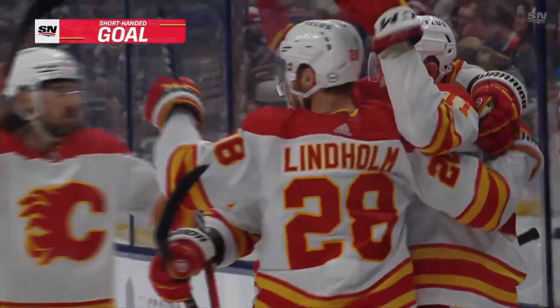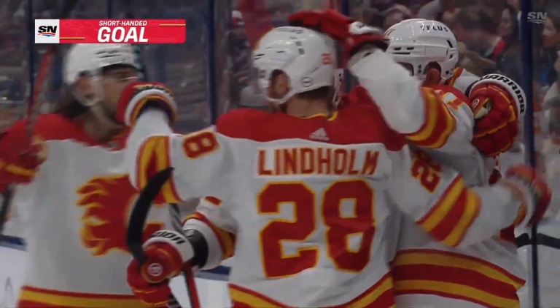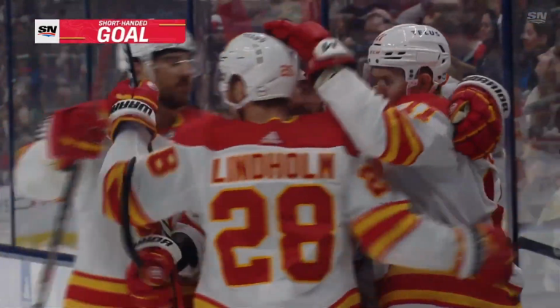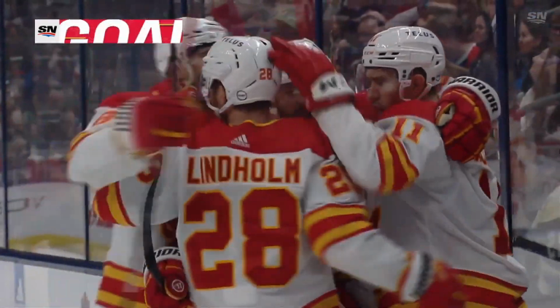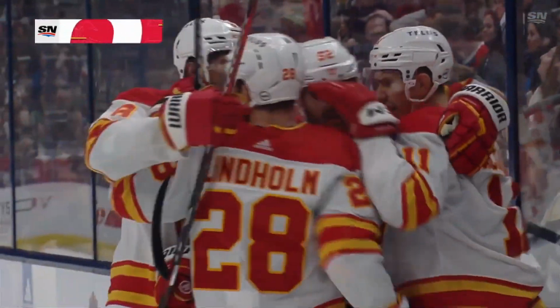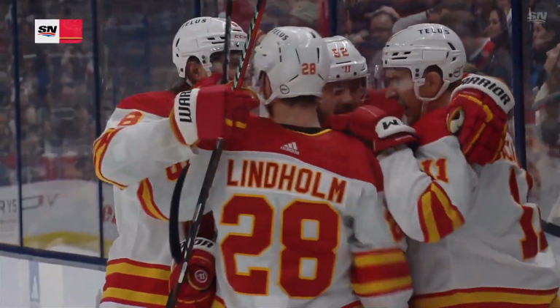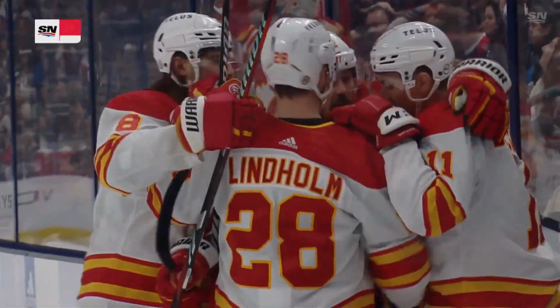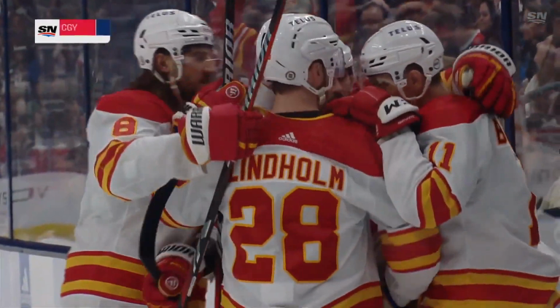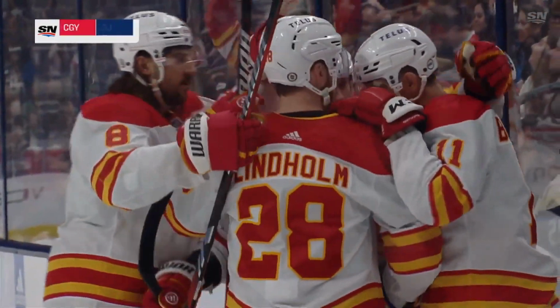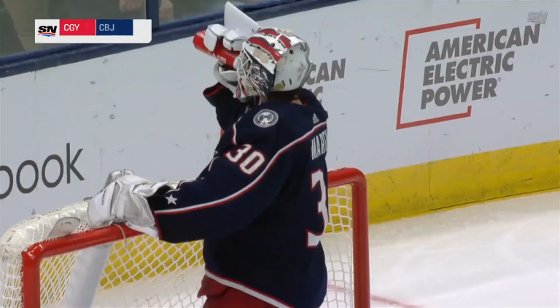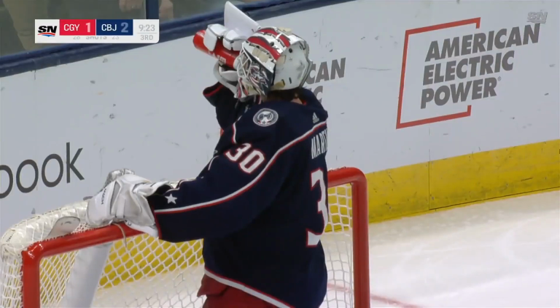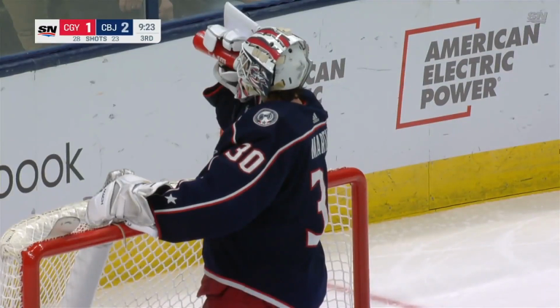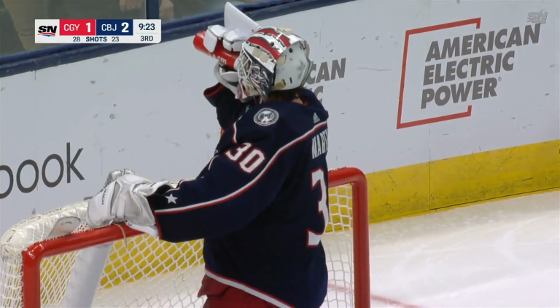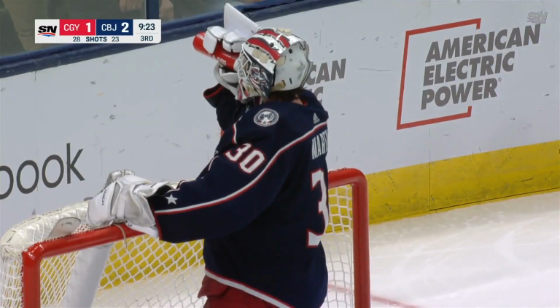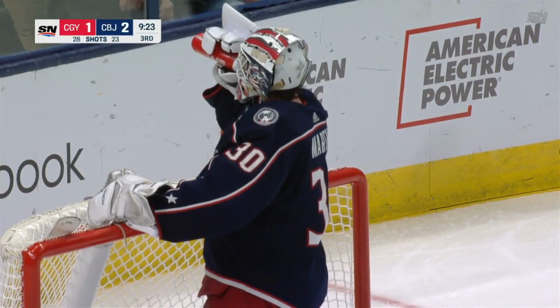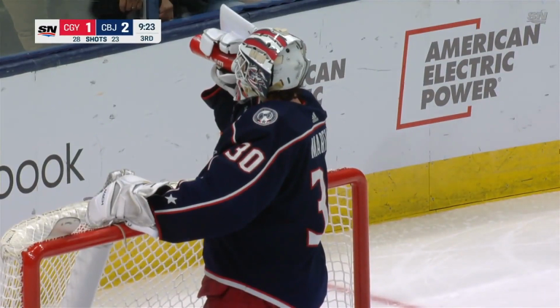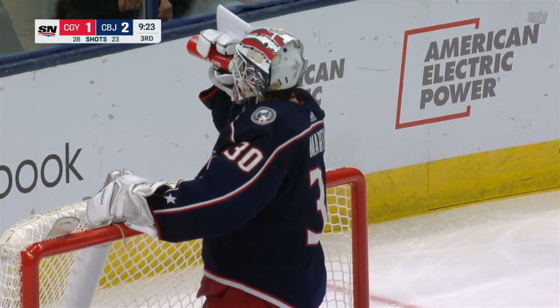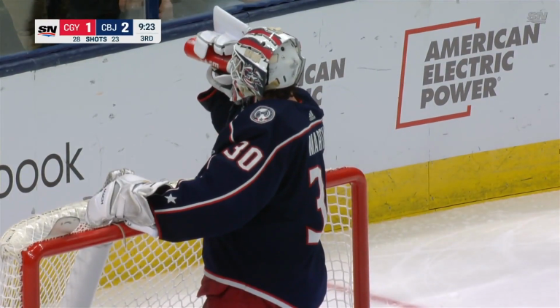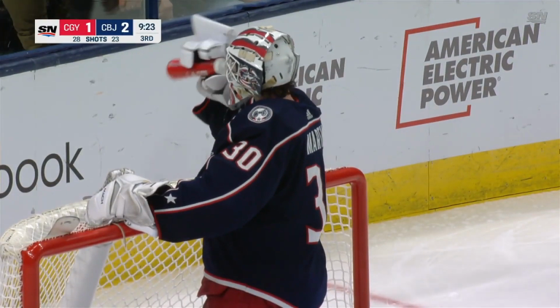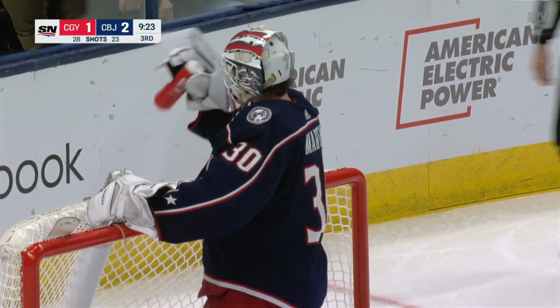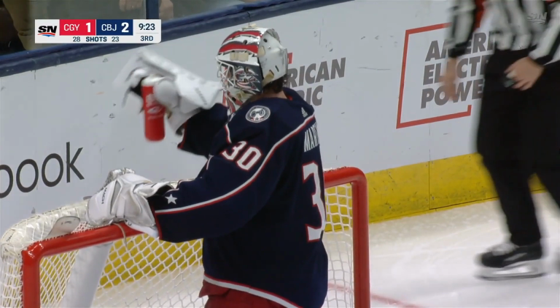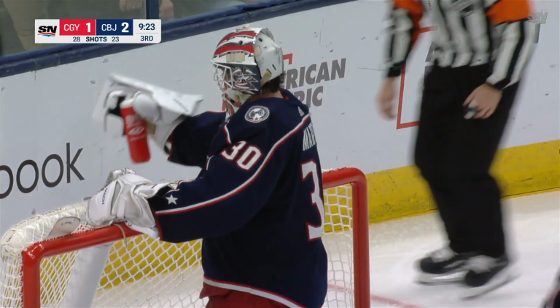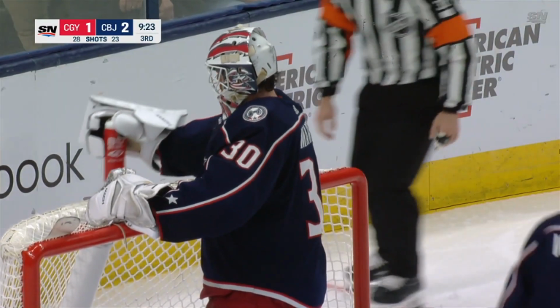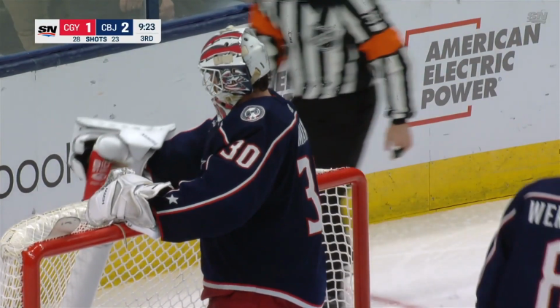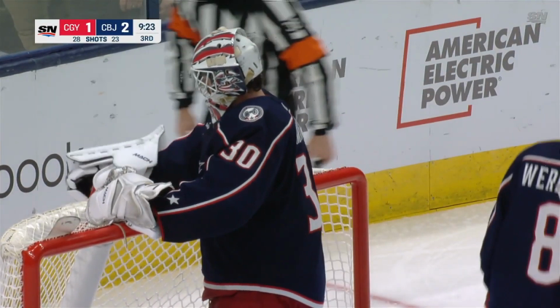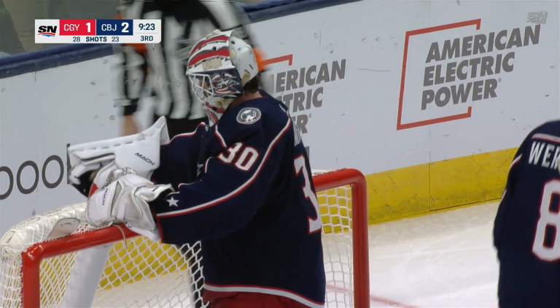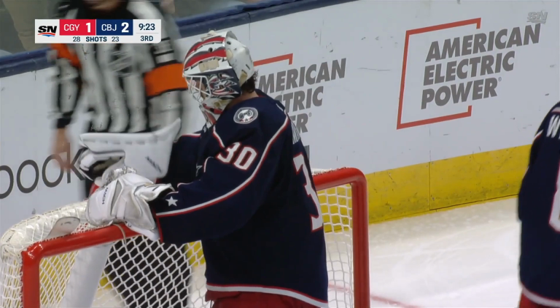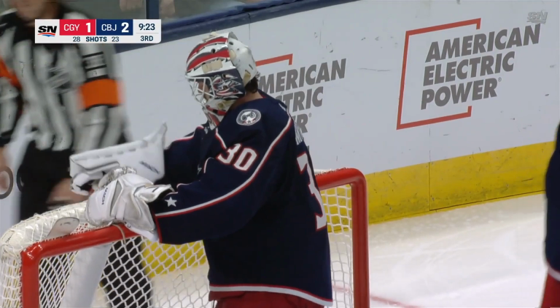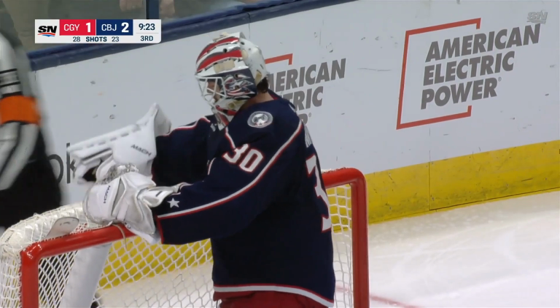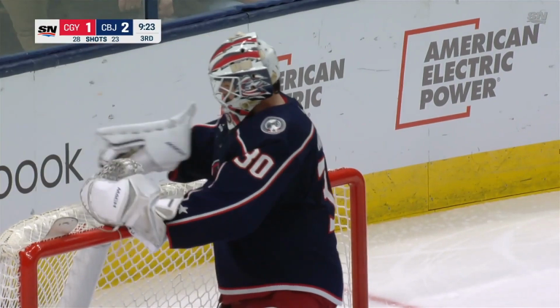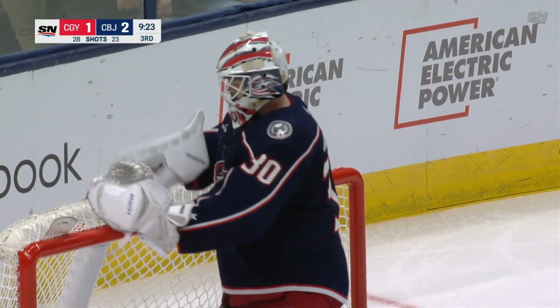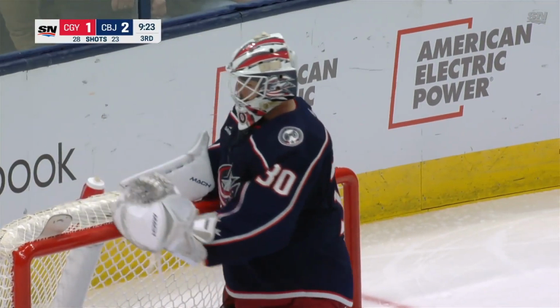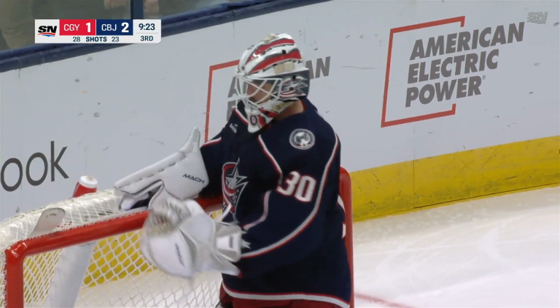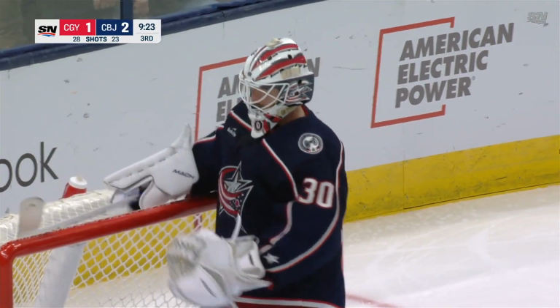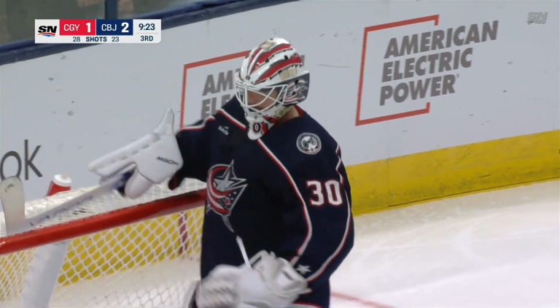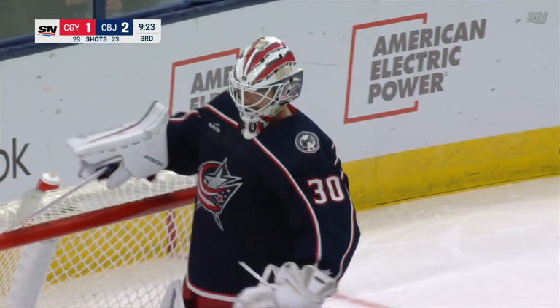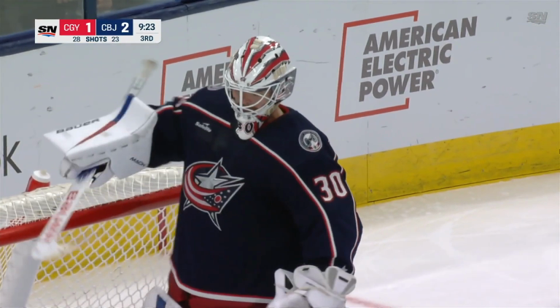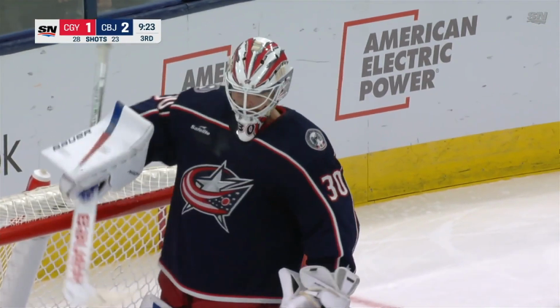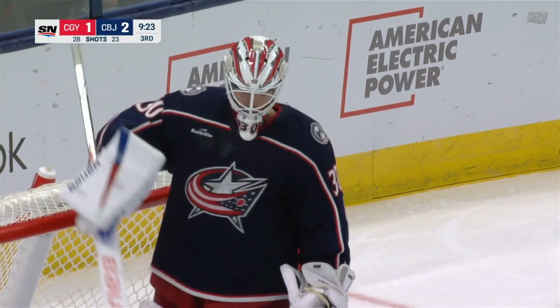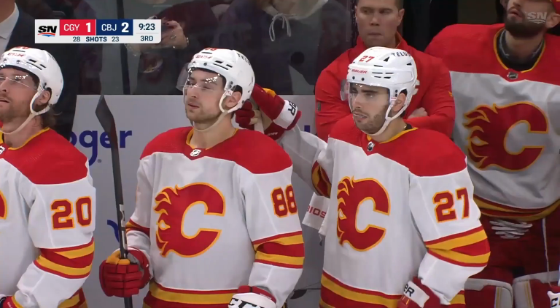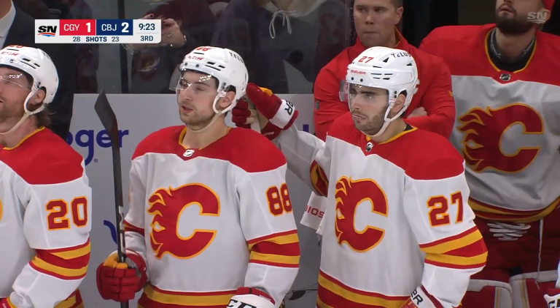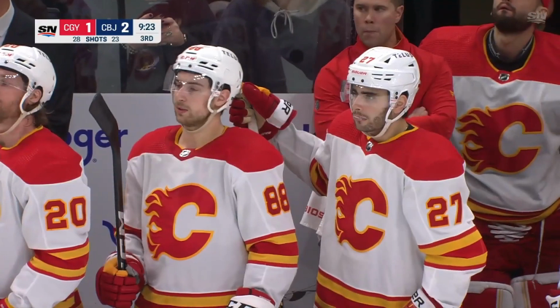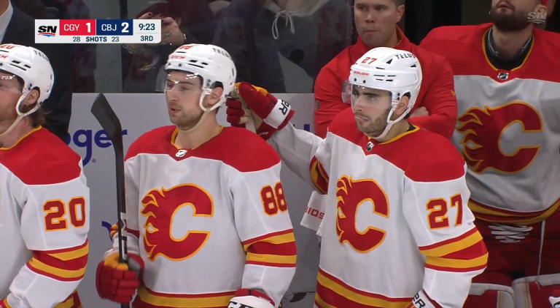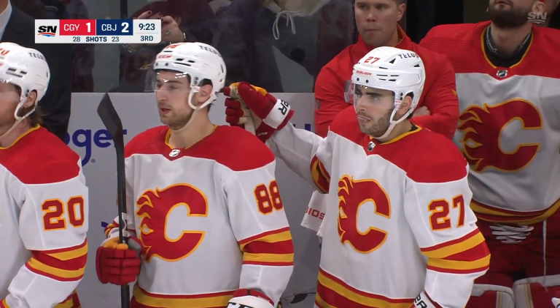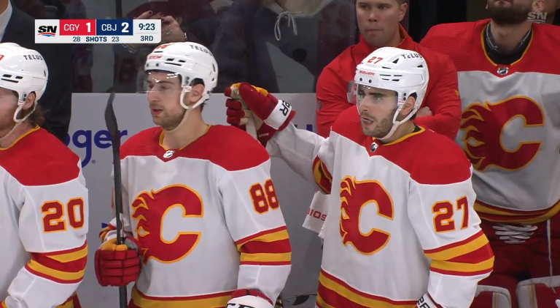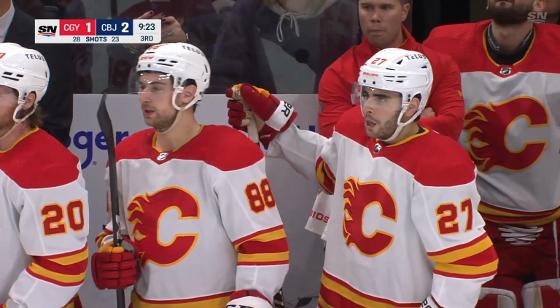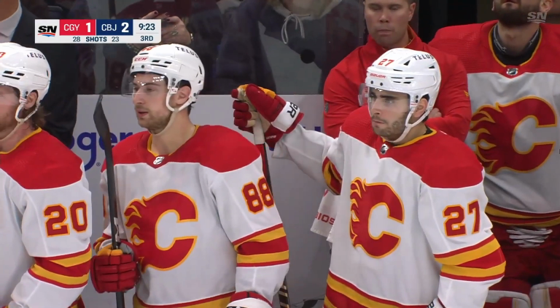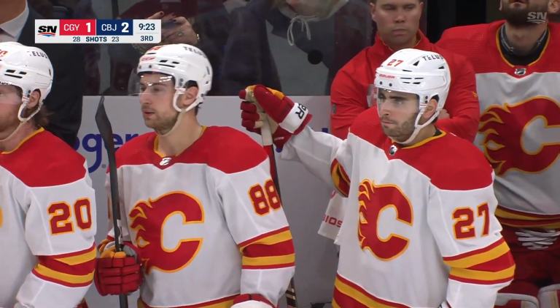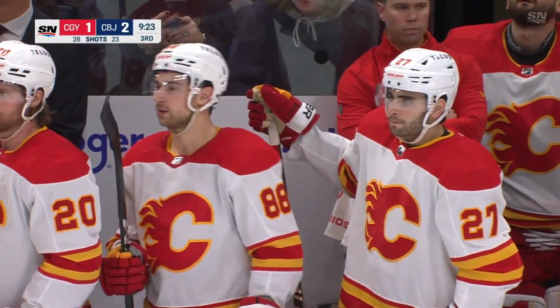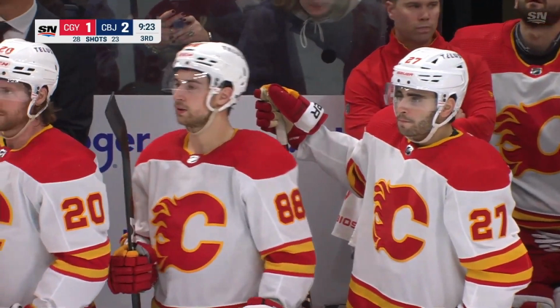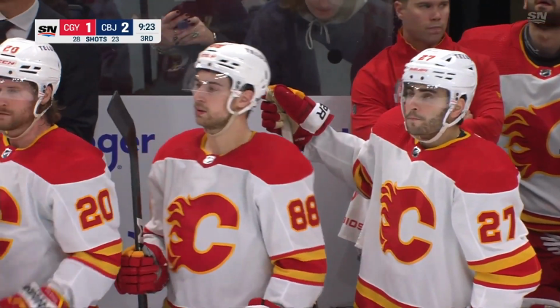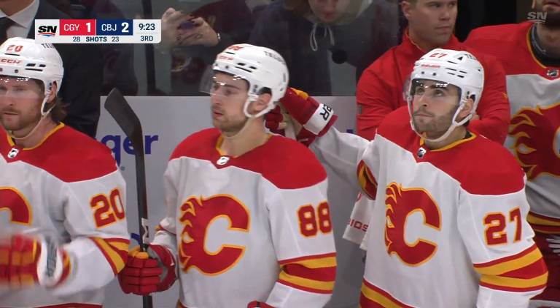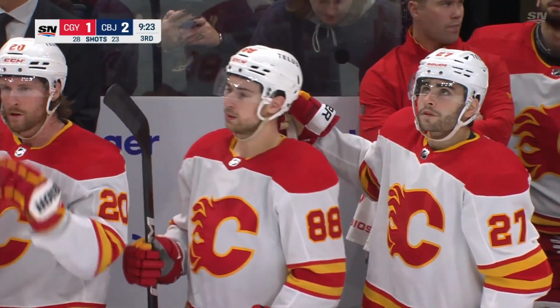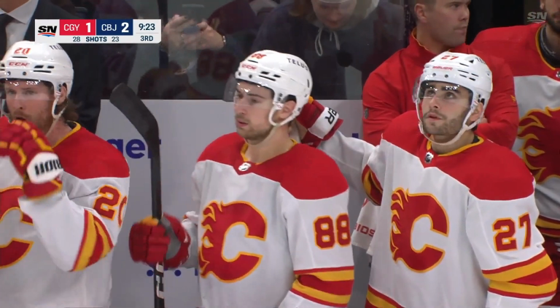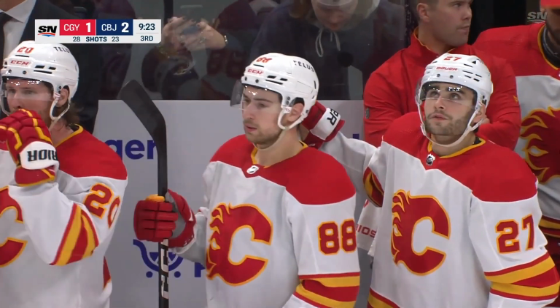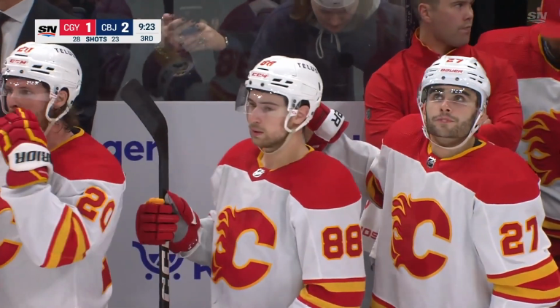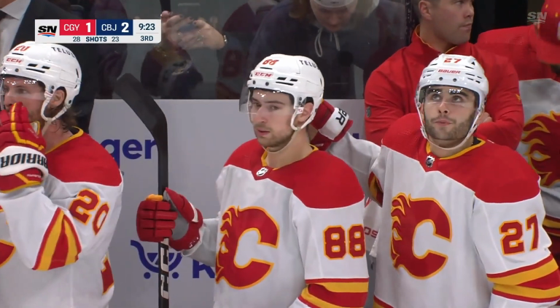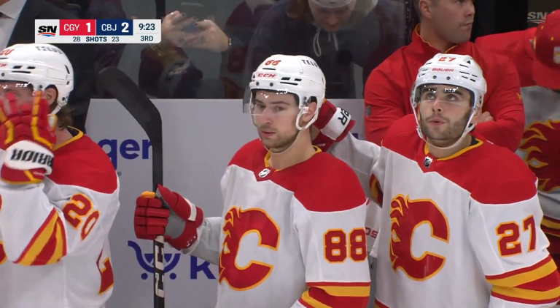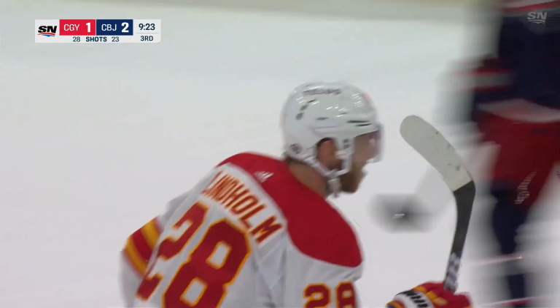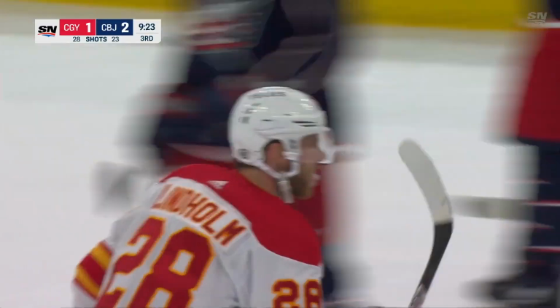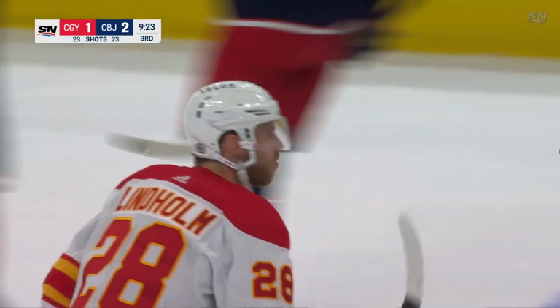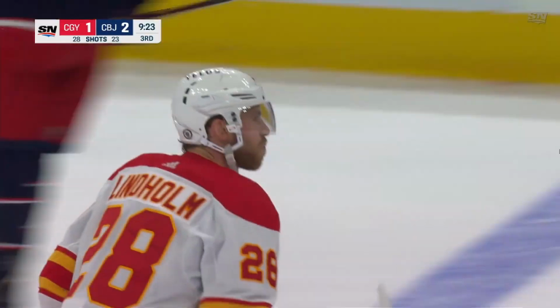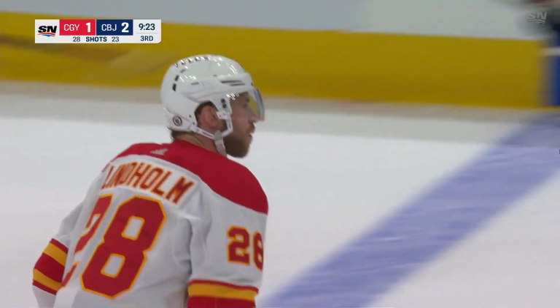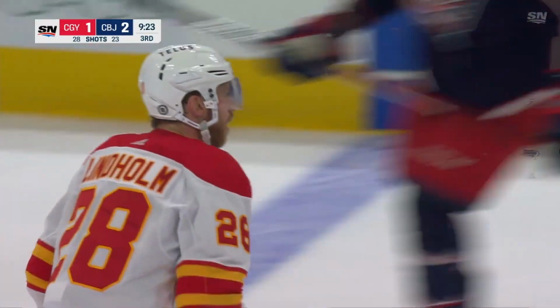Second shorthanded goal of the season for Calgary. Massive goal for the Calgary Flames.